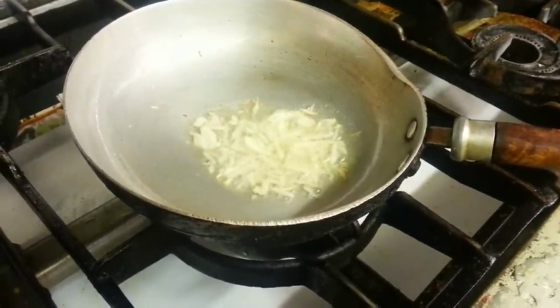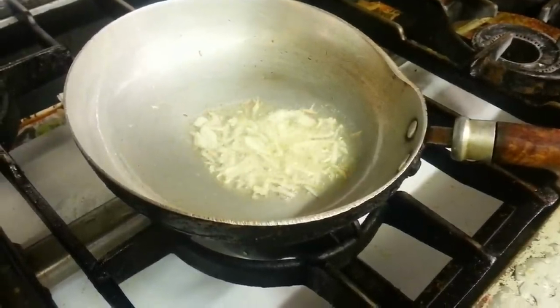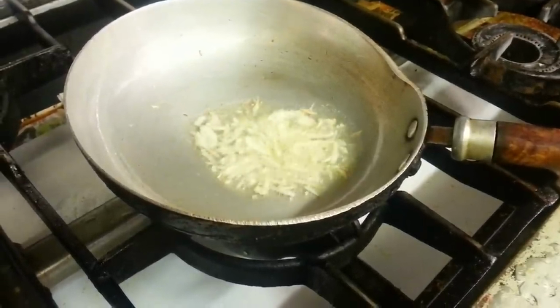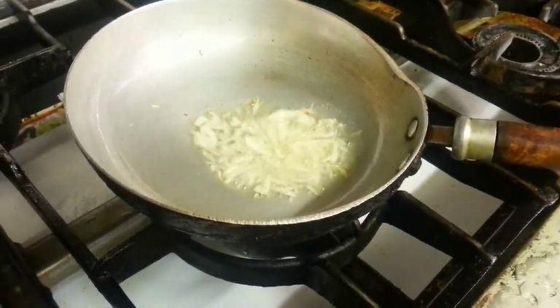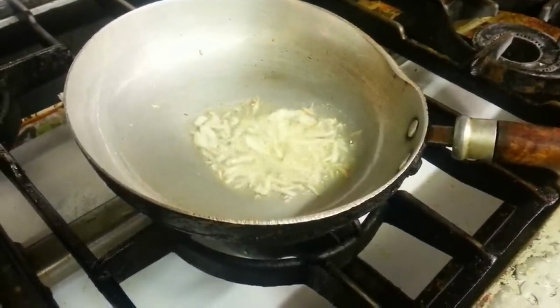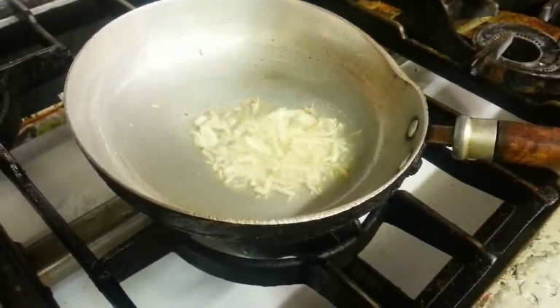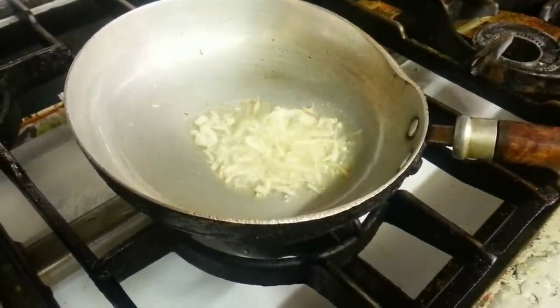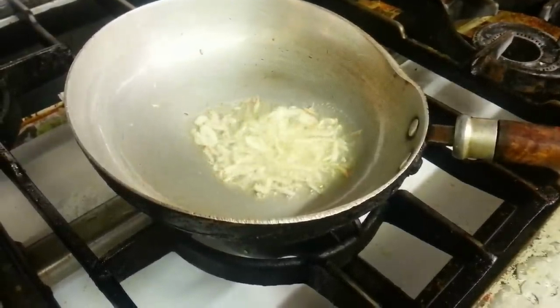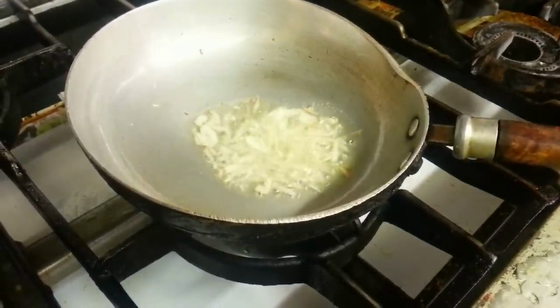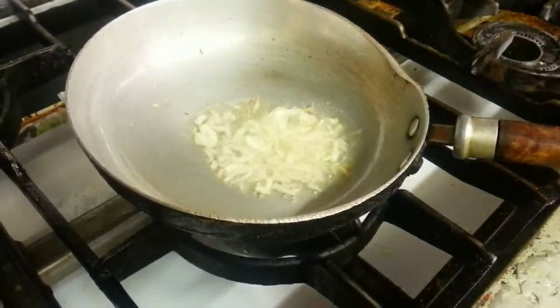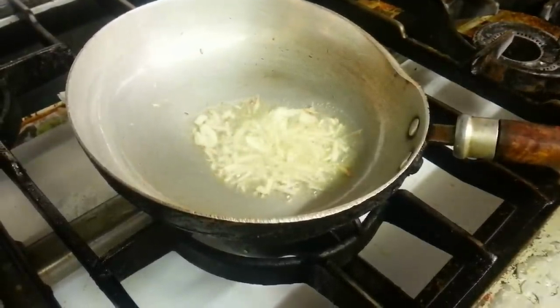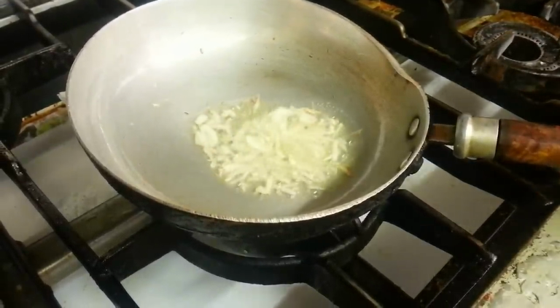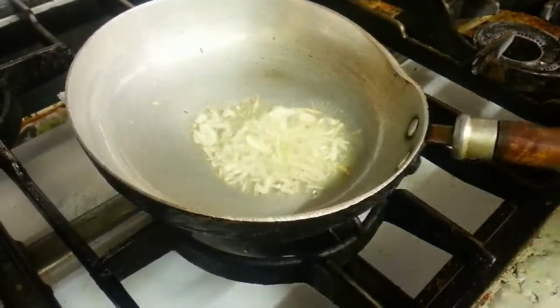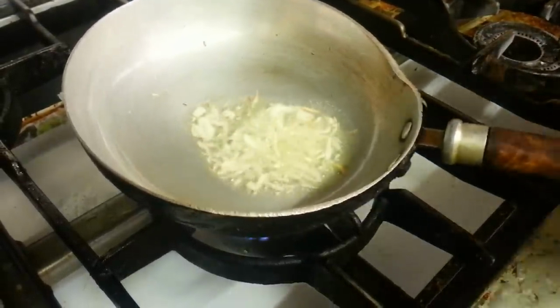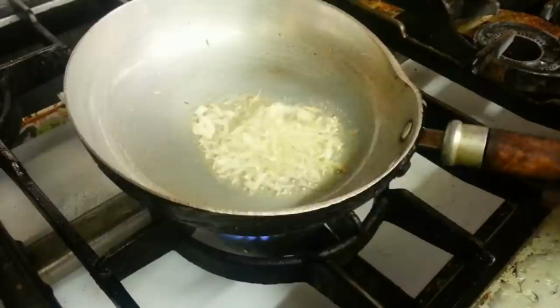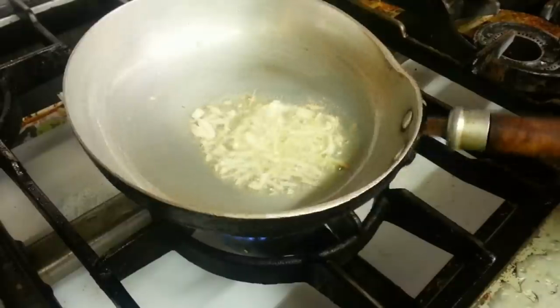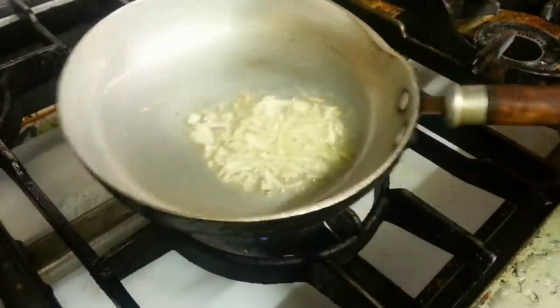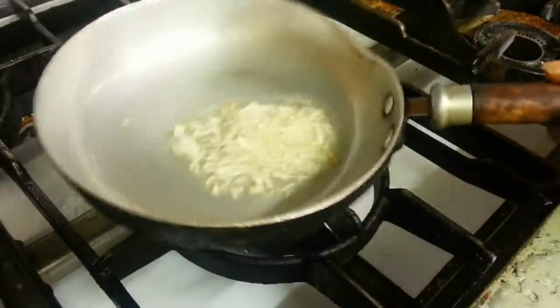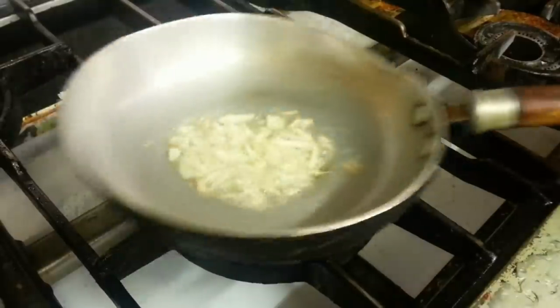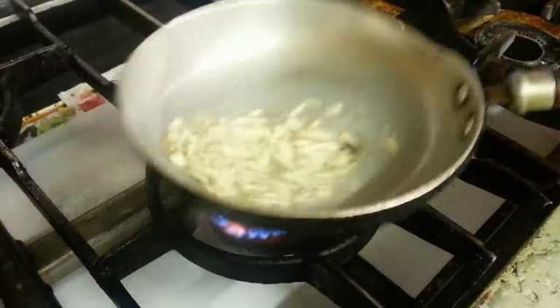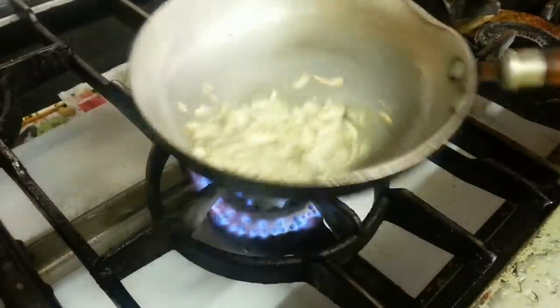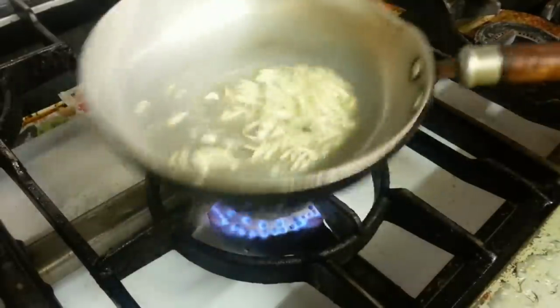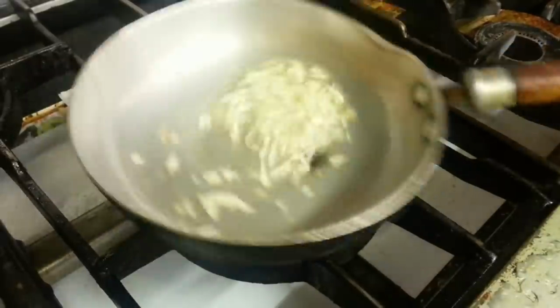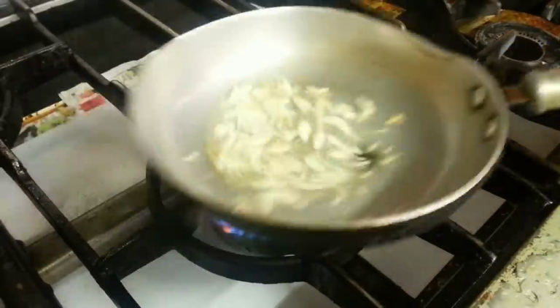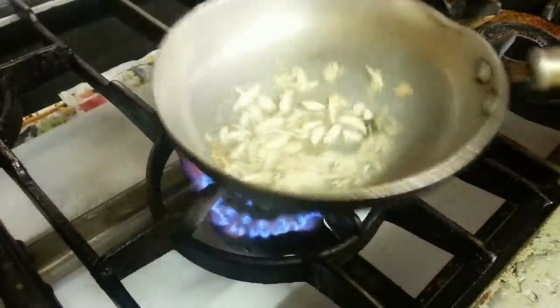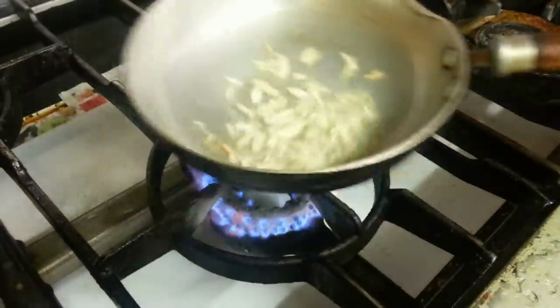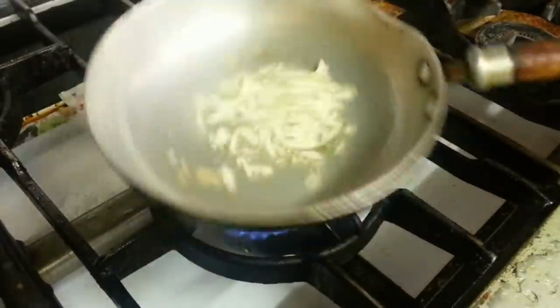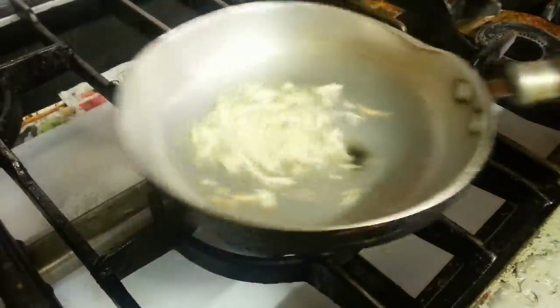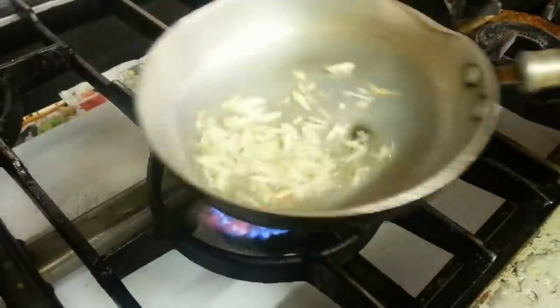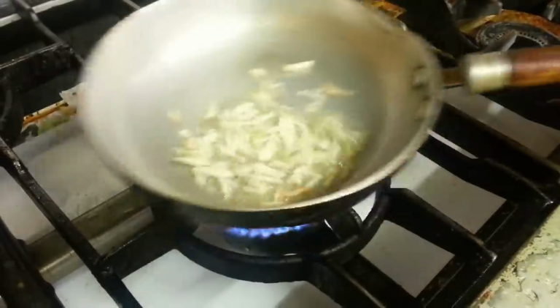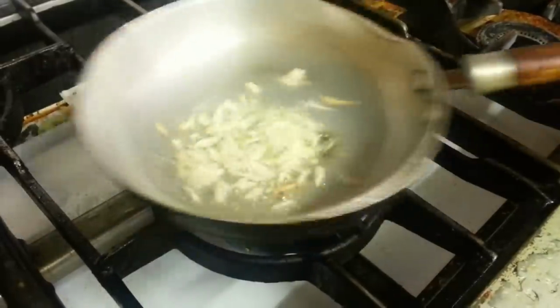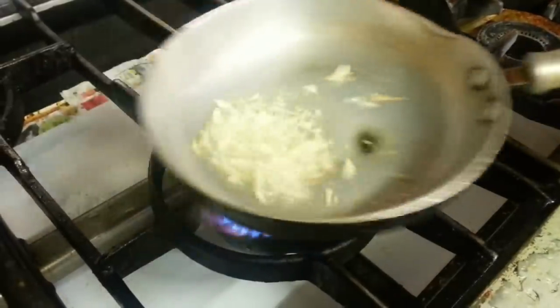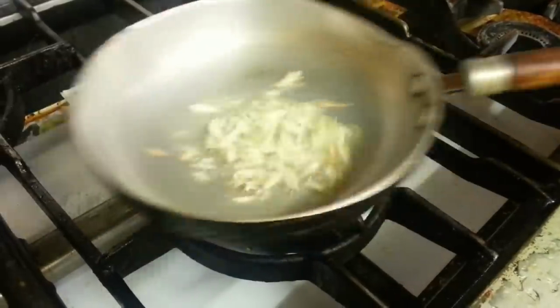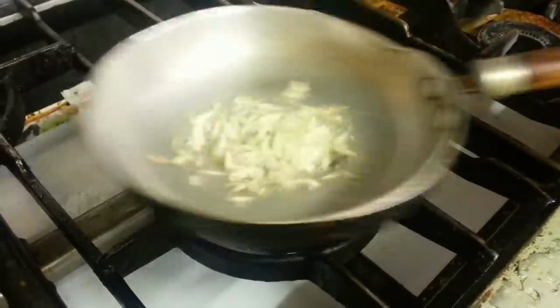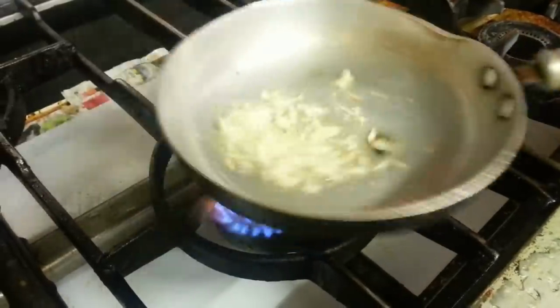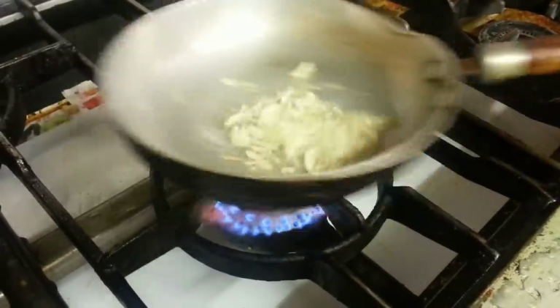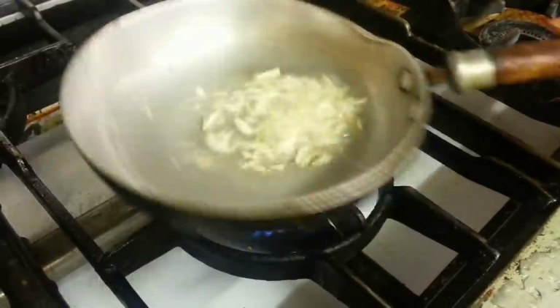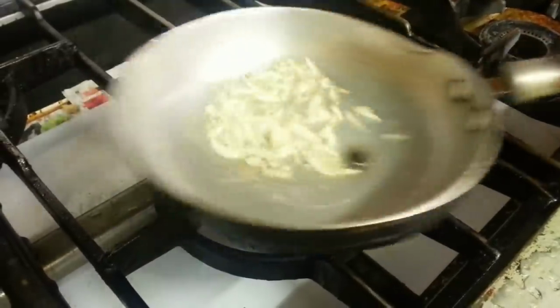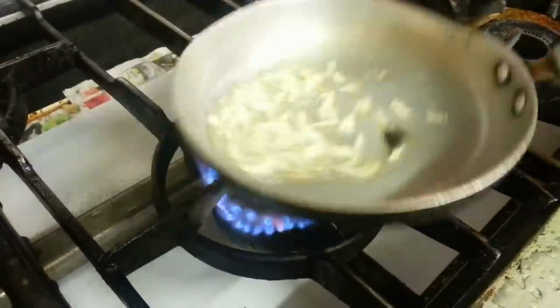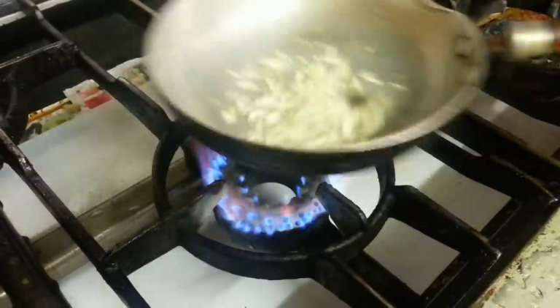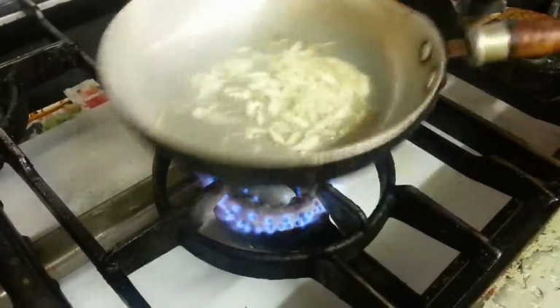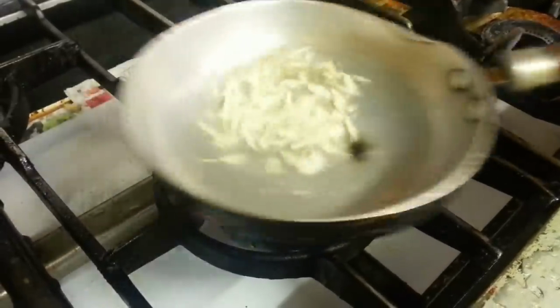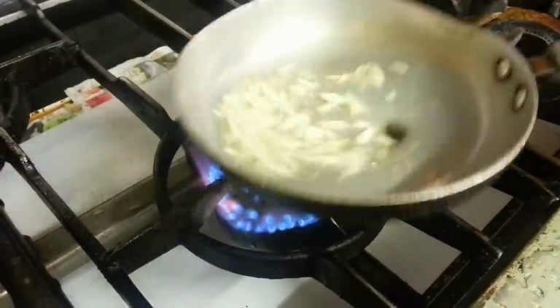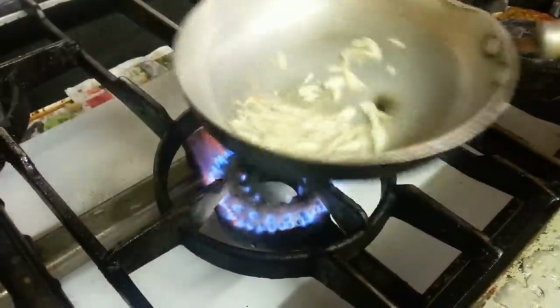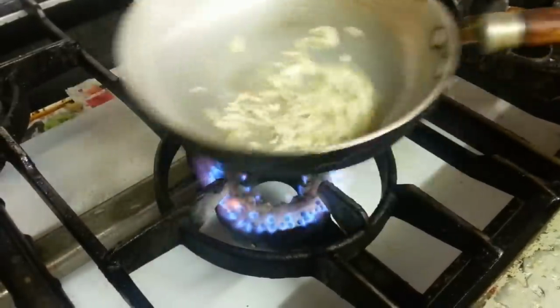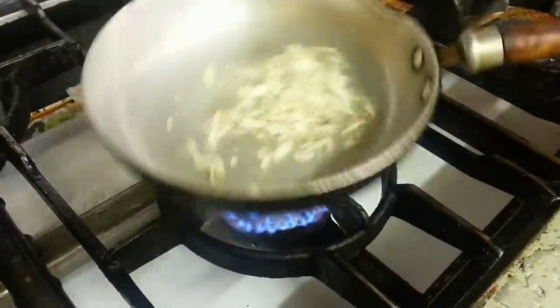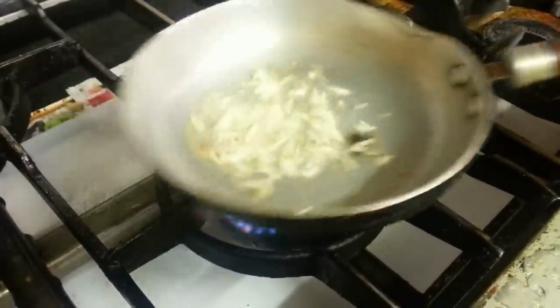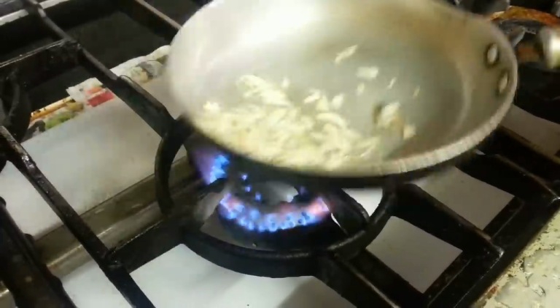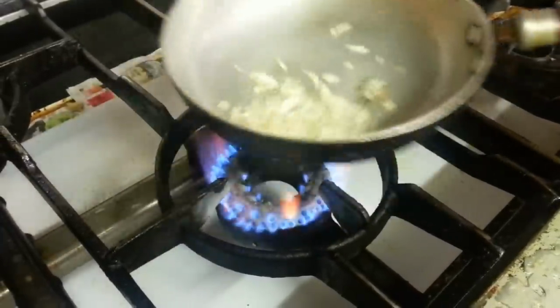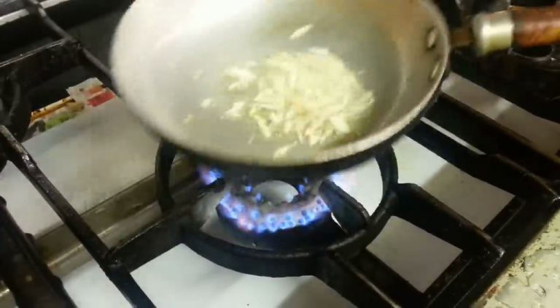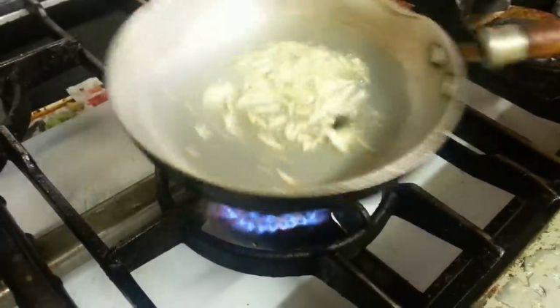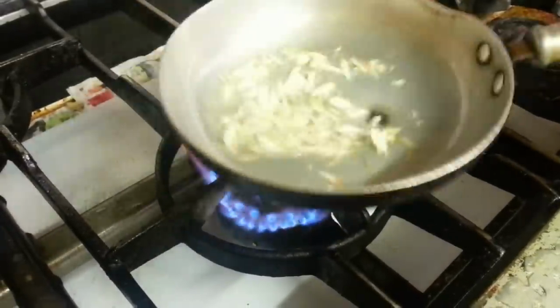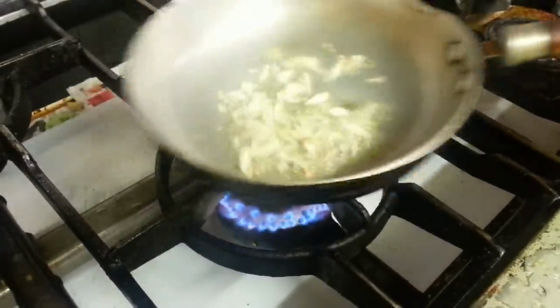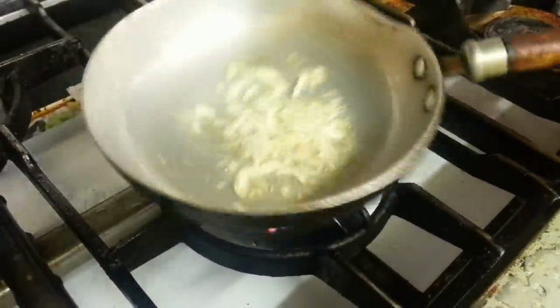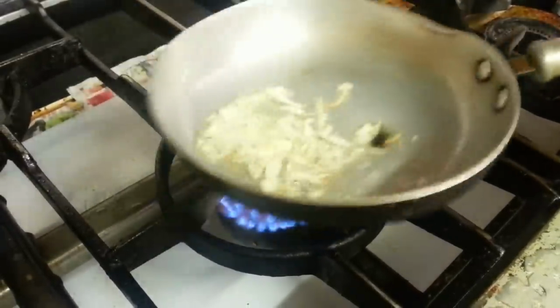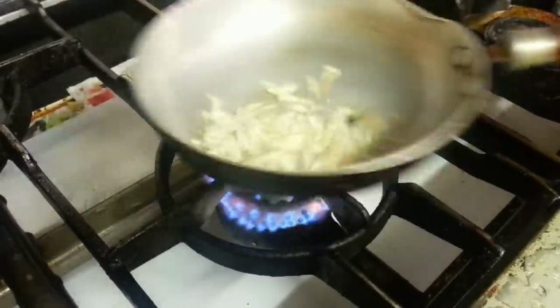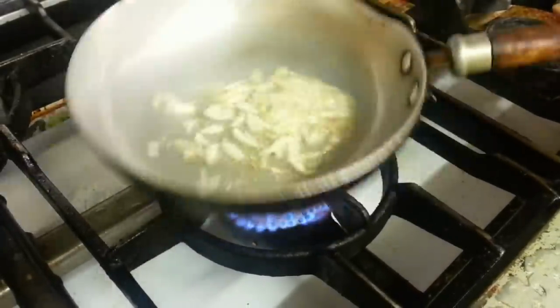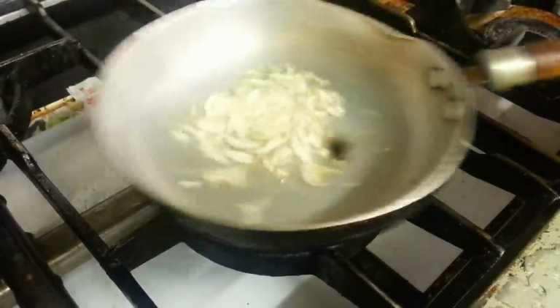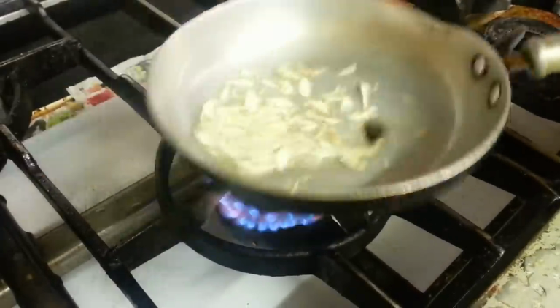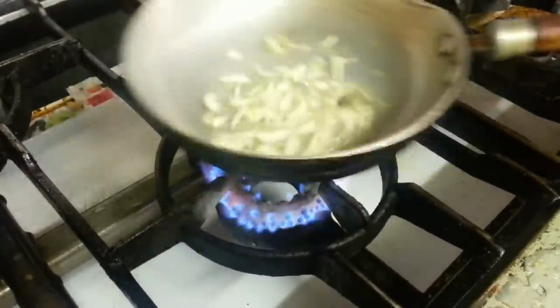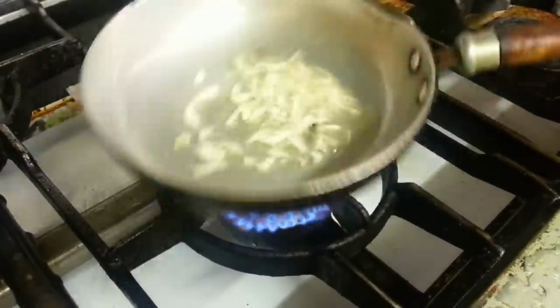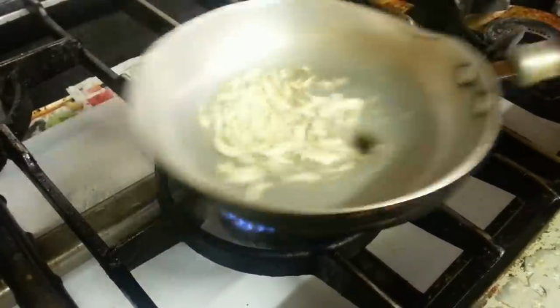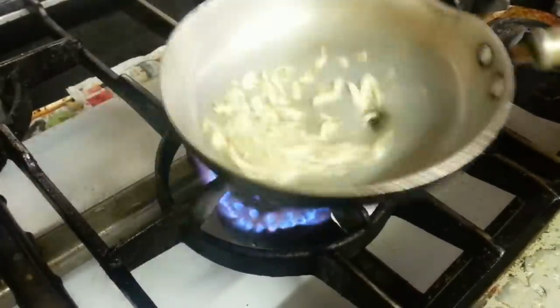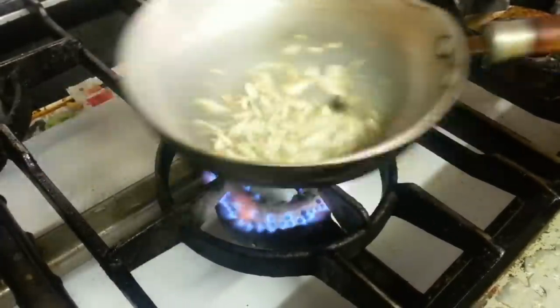And we wait for the garlic to get — not burned — but slightly golden brown.